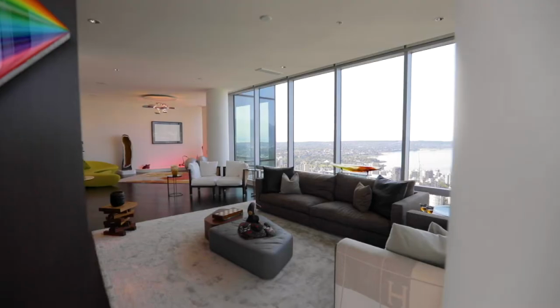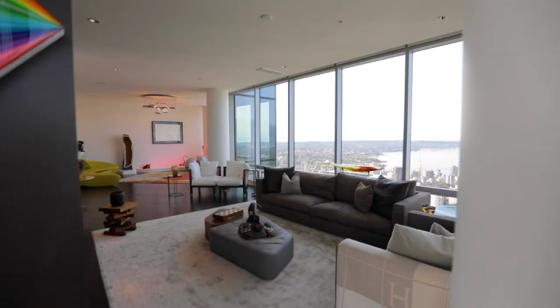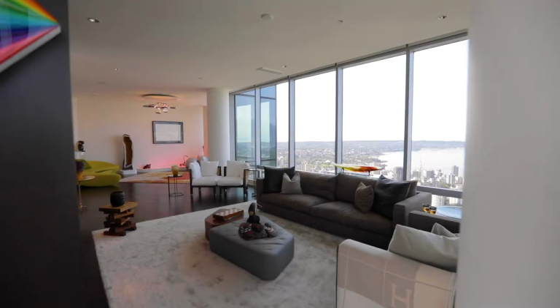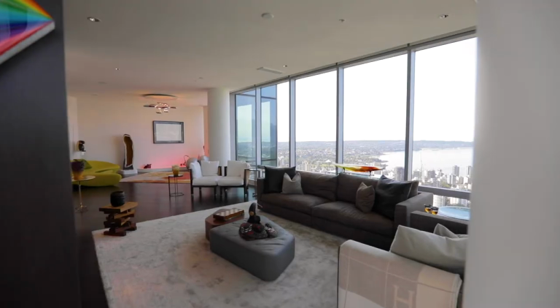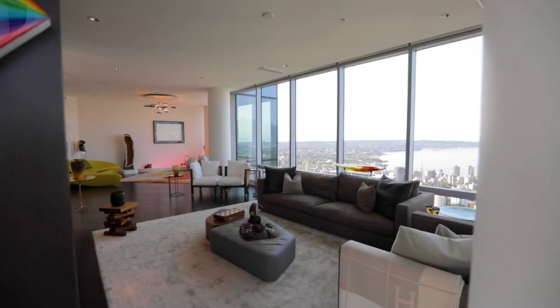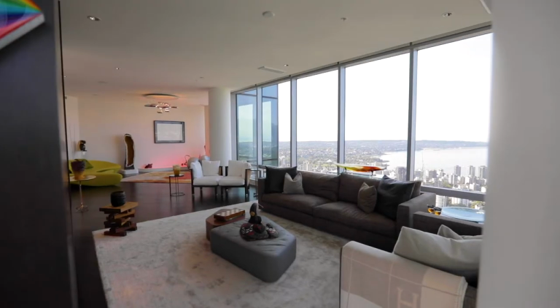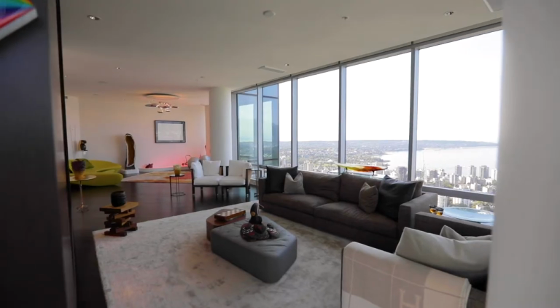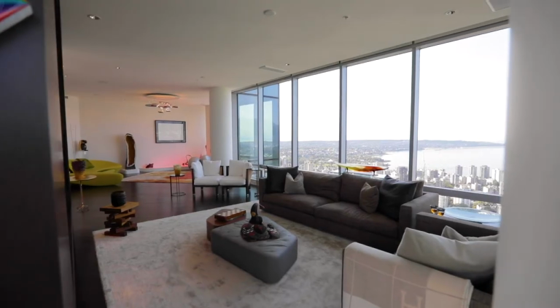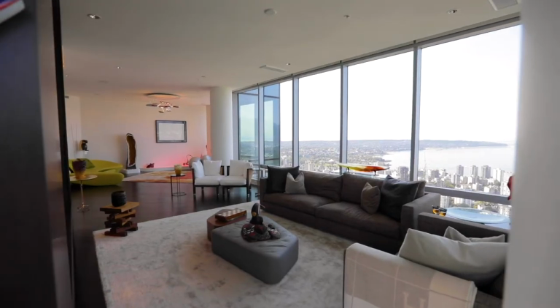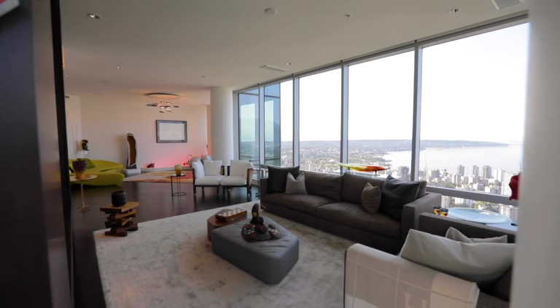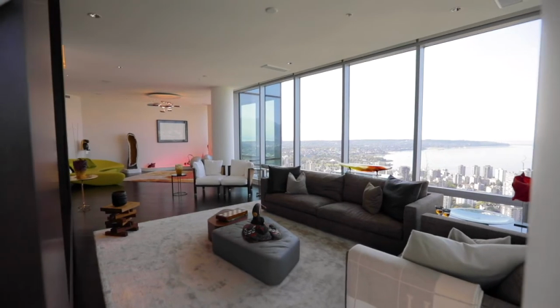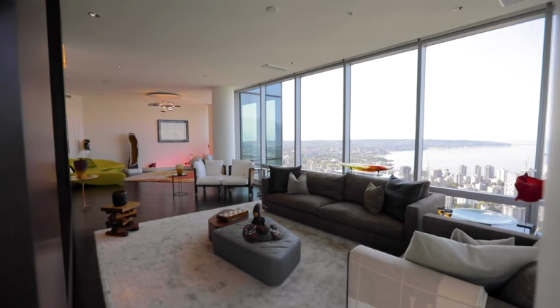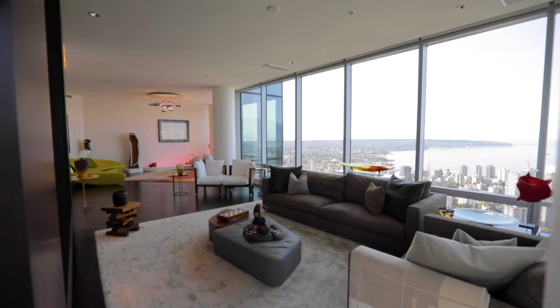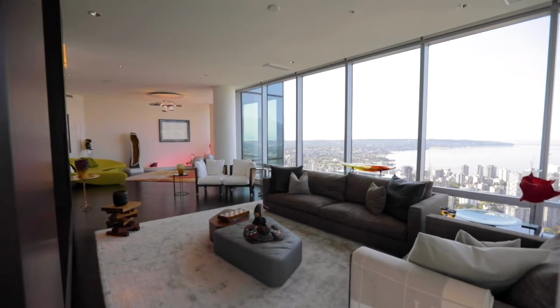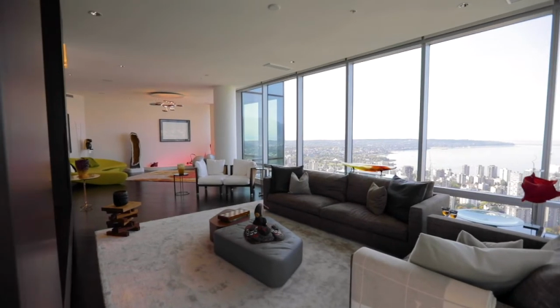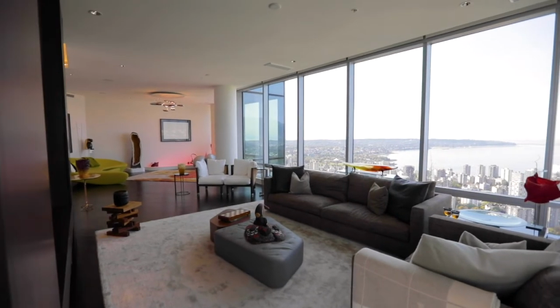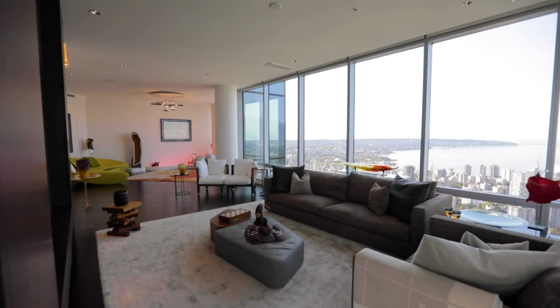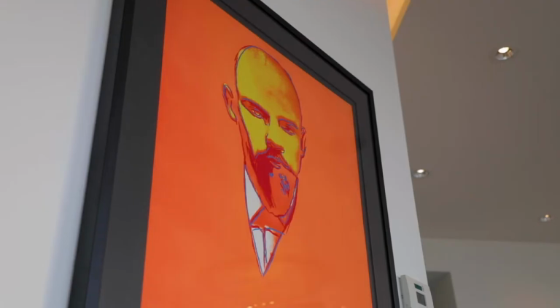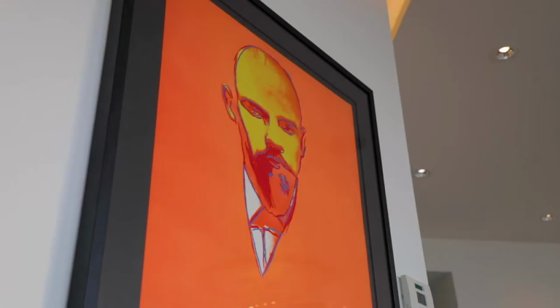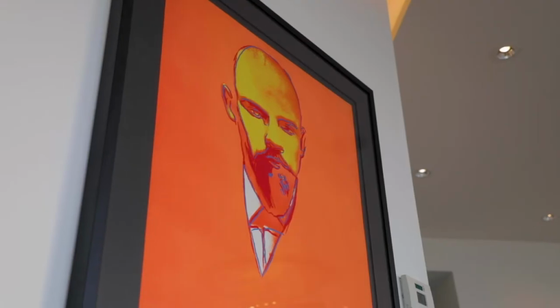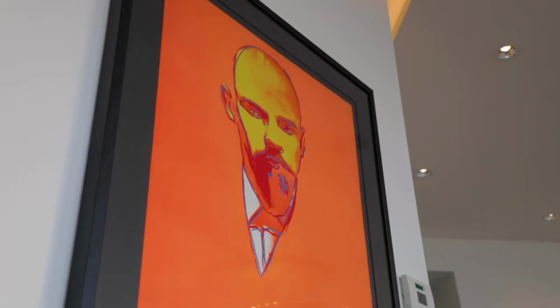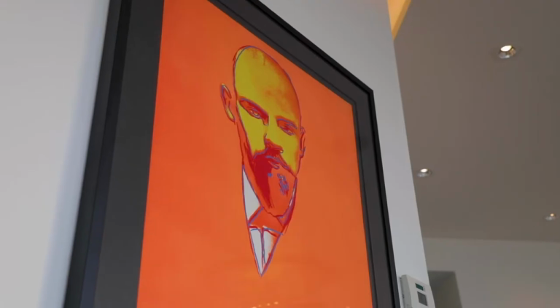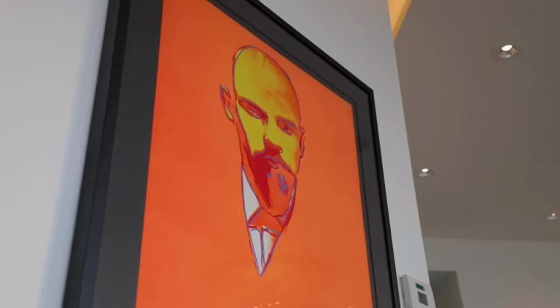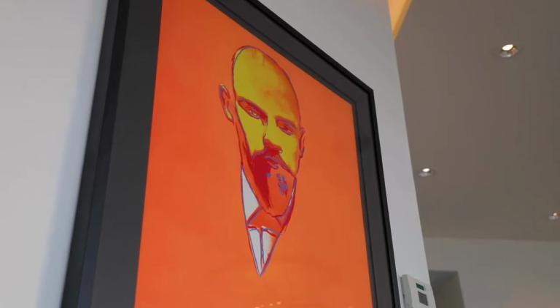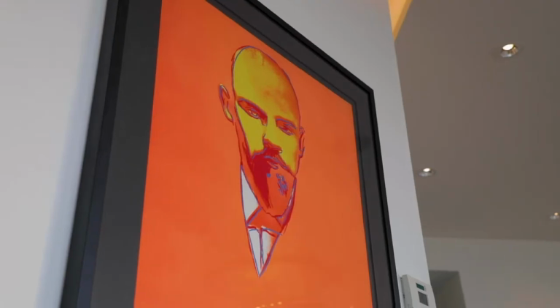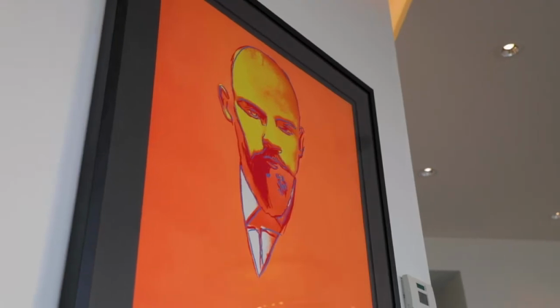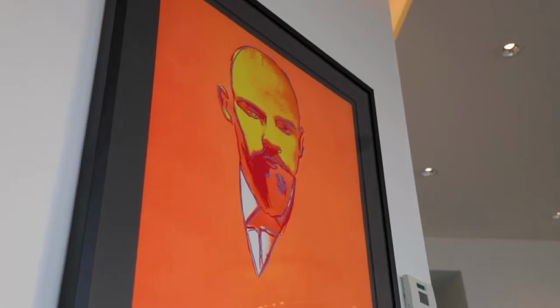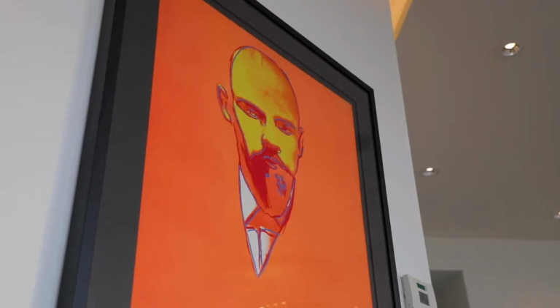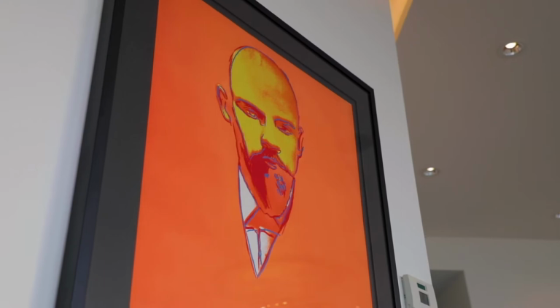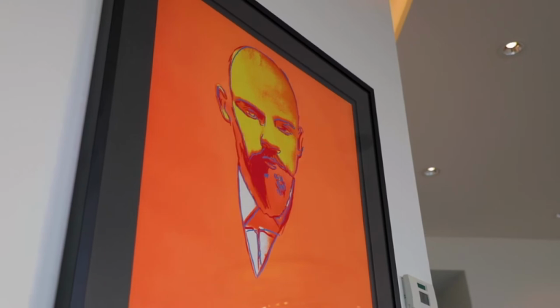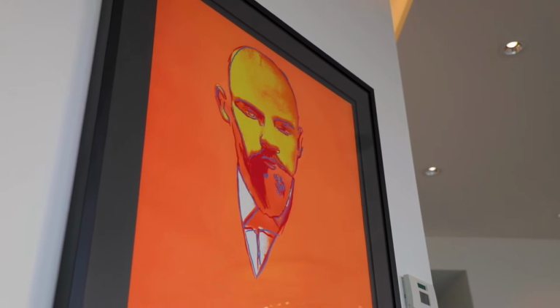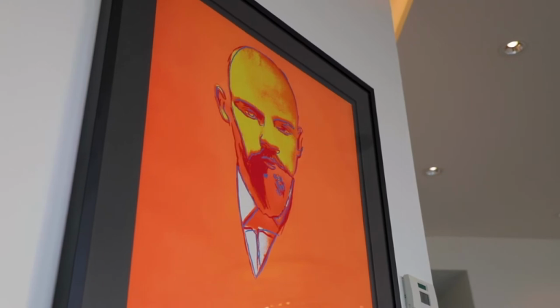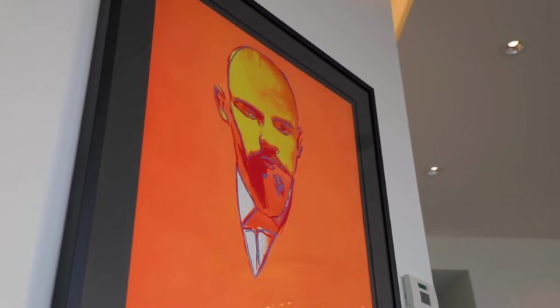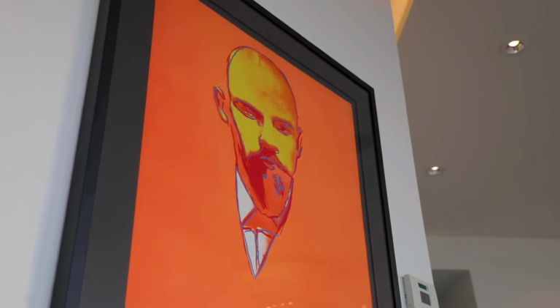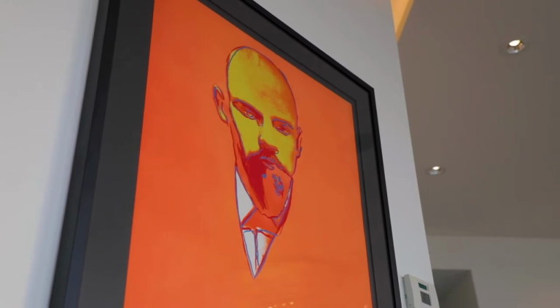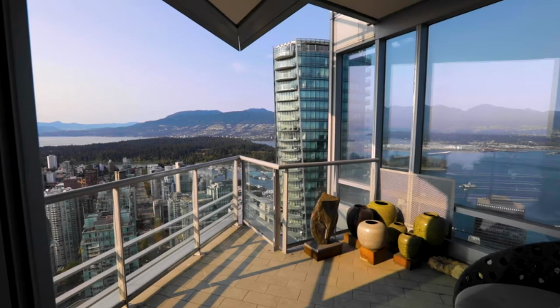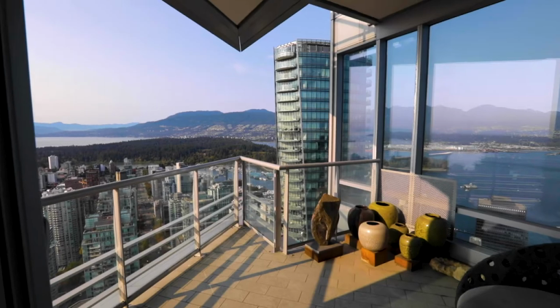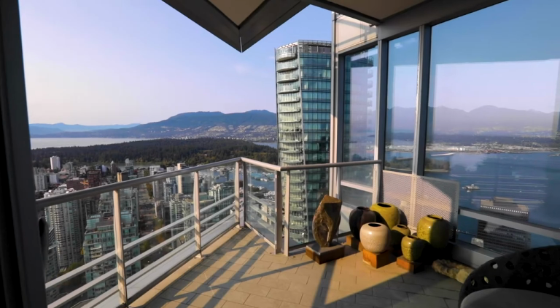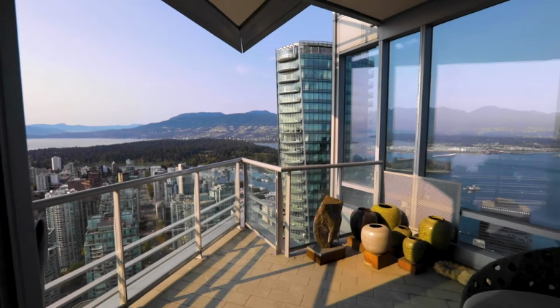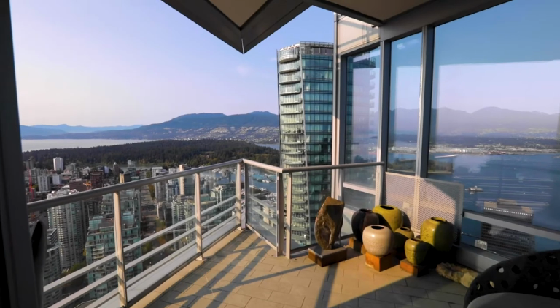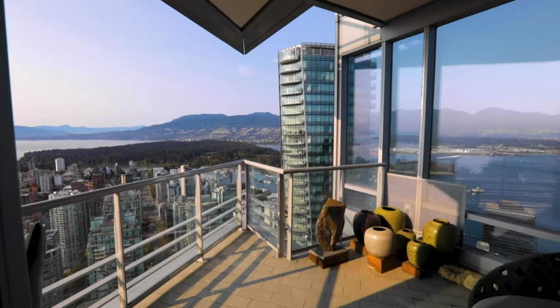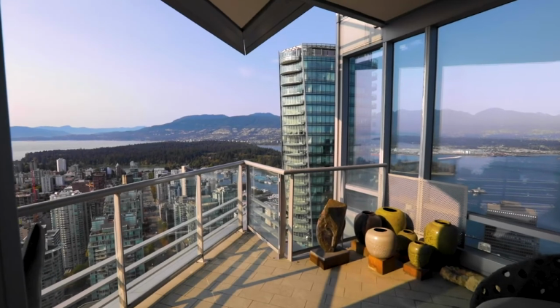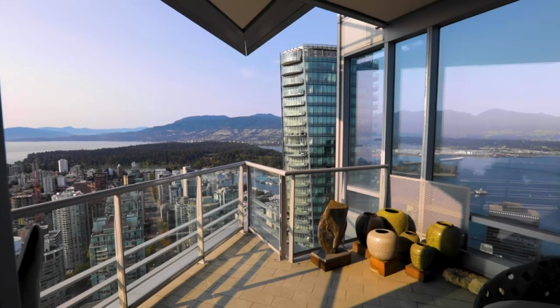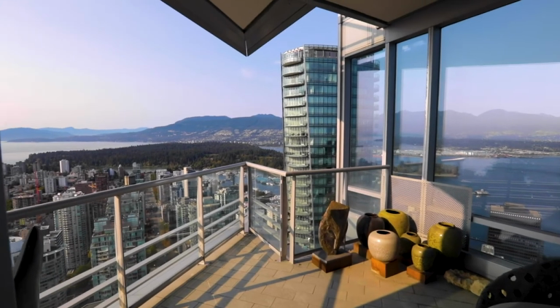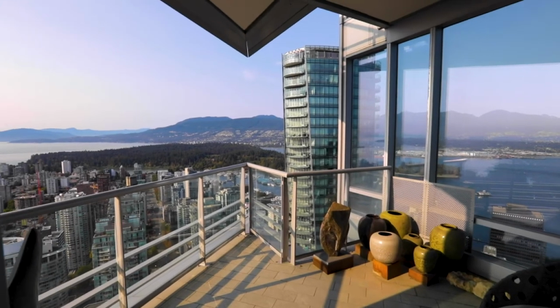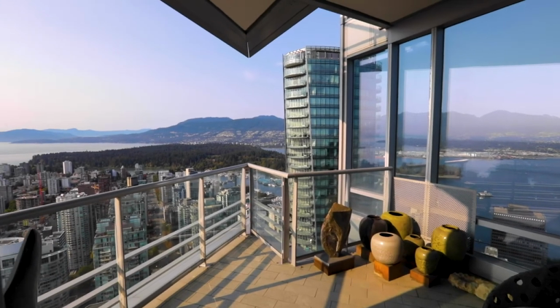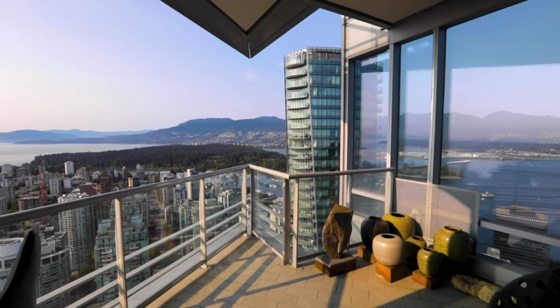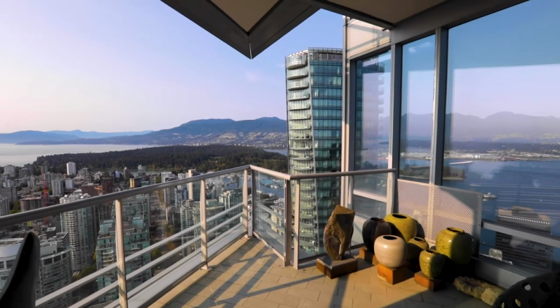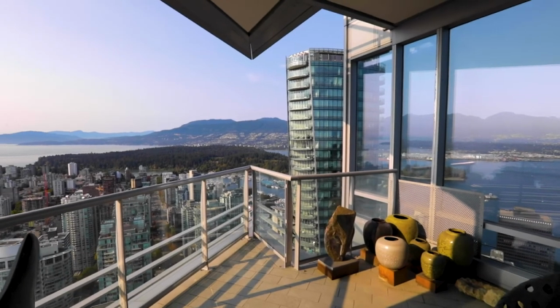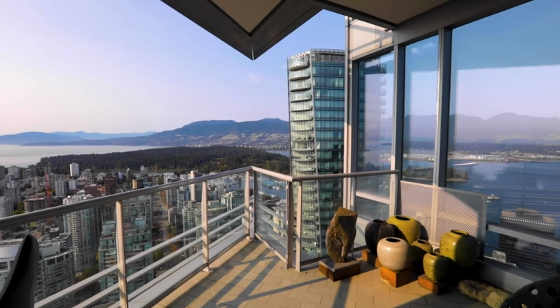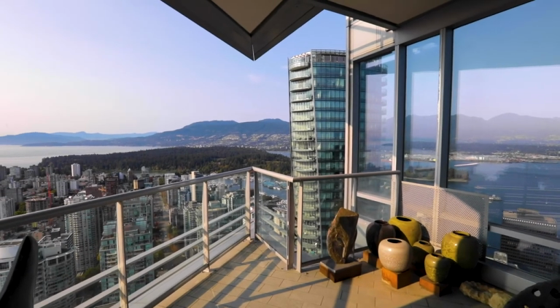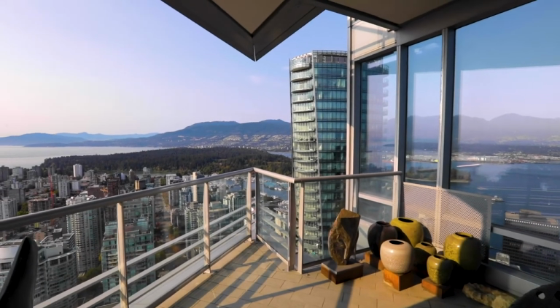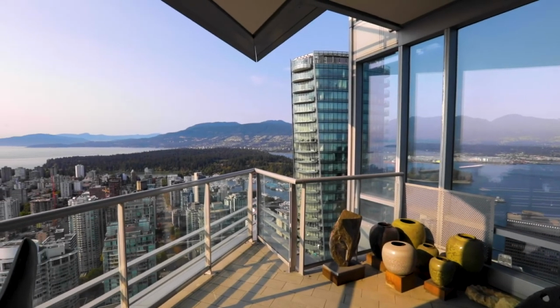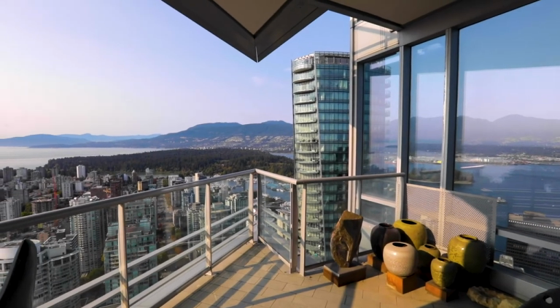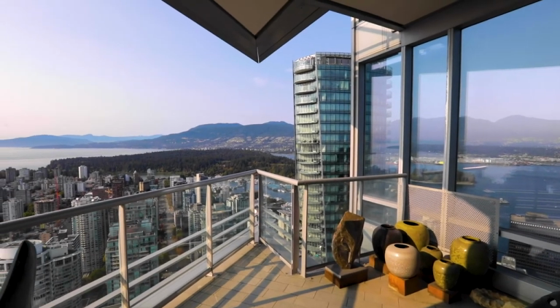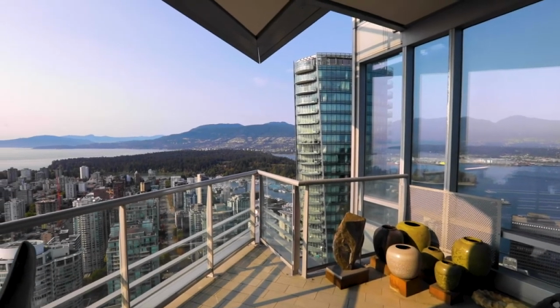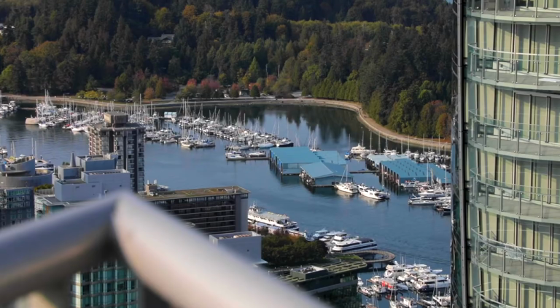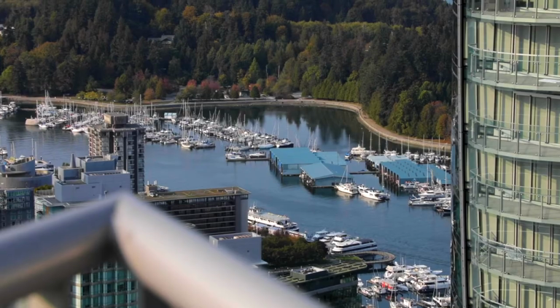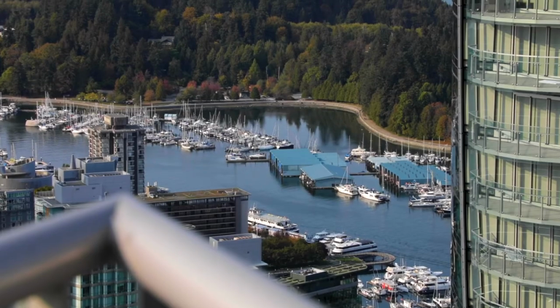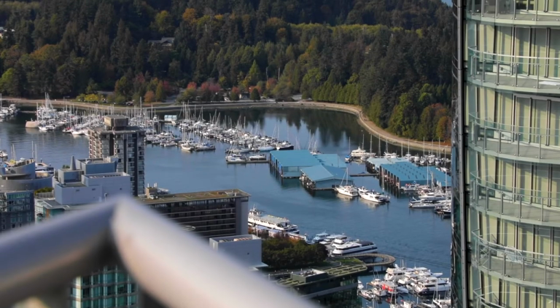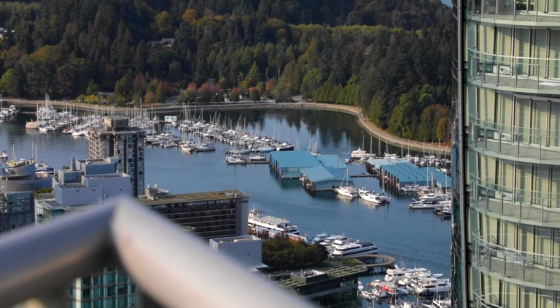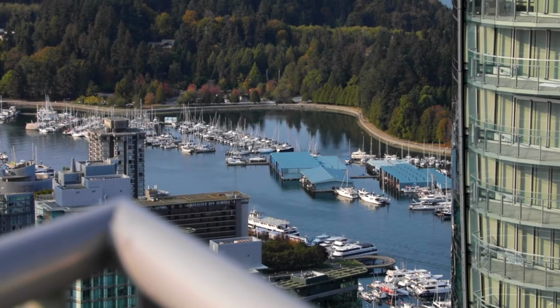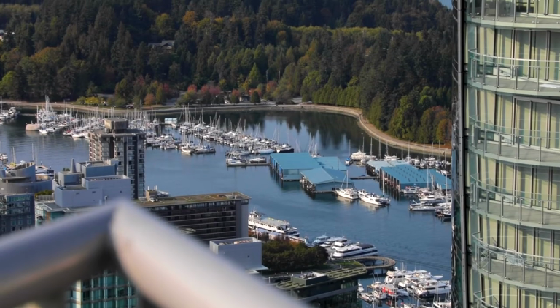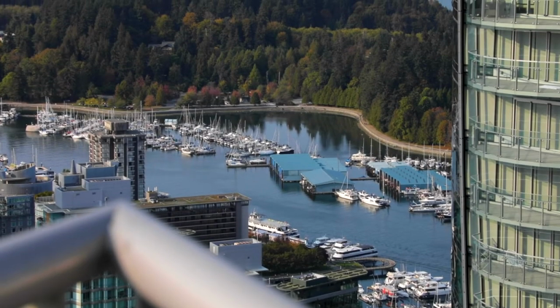This property truly has an energy flow to it, something you can appreciate only if you were to visit.